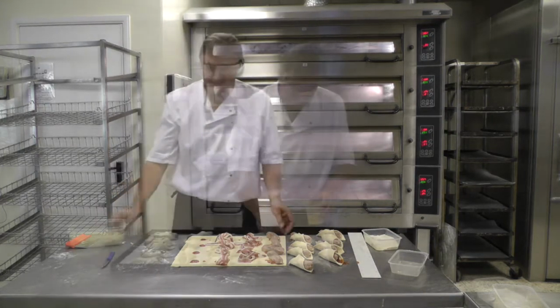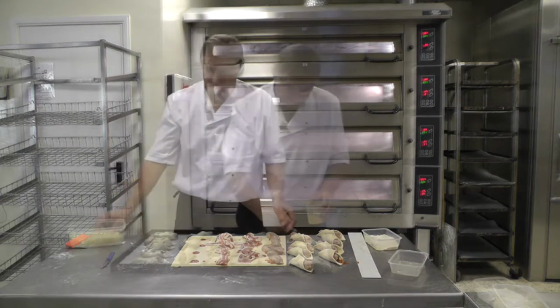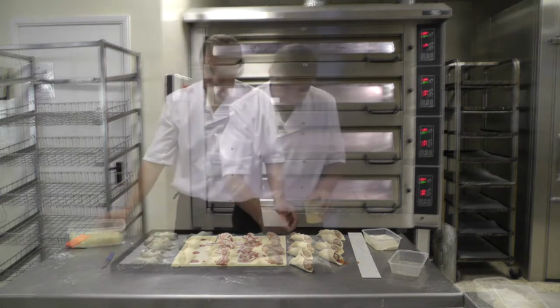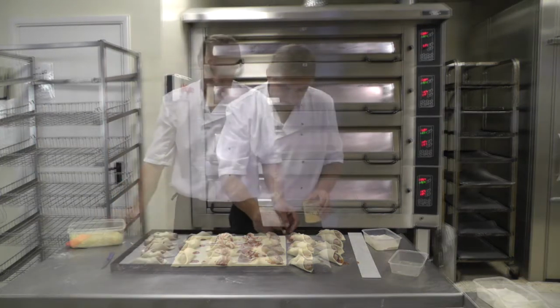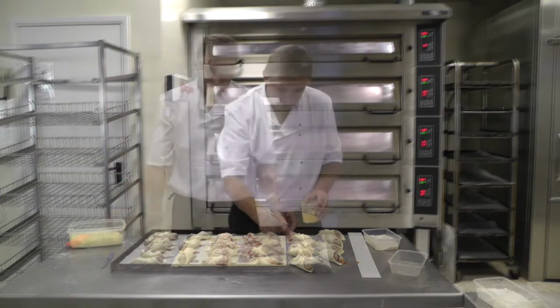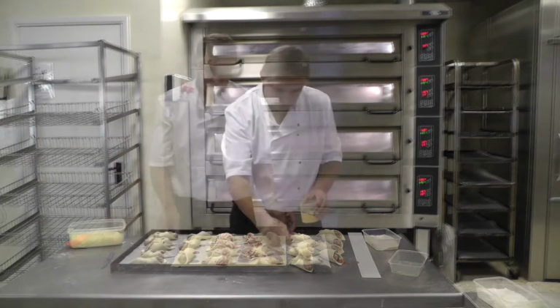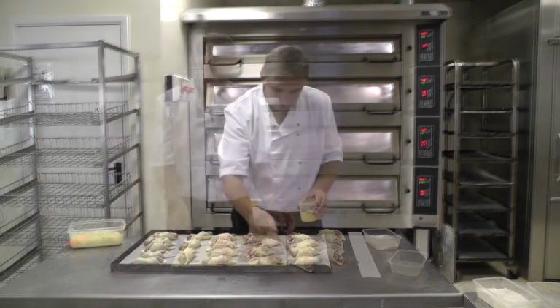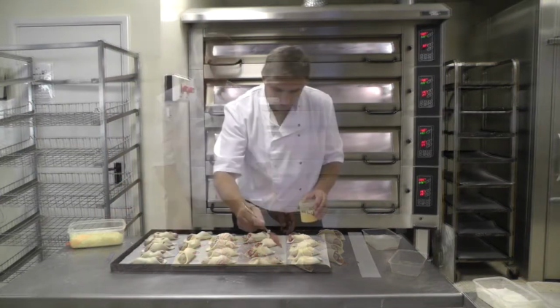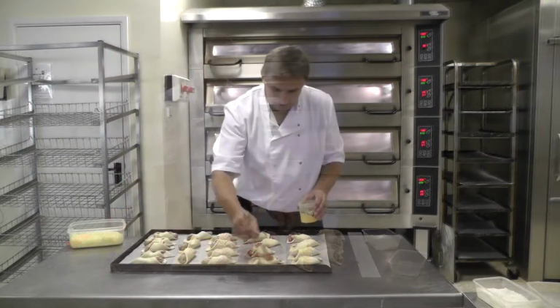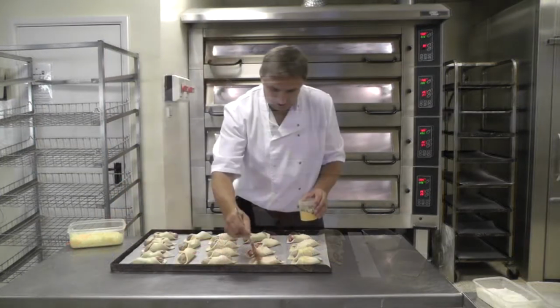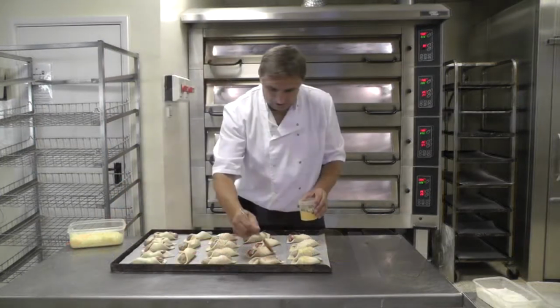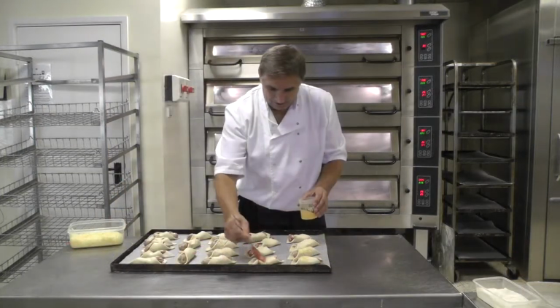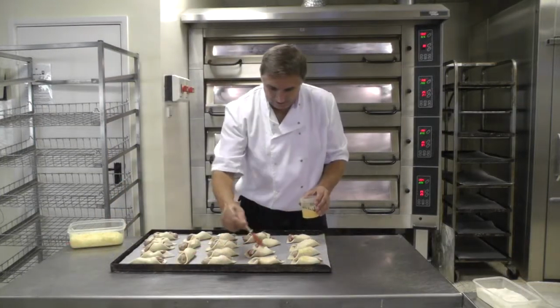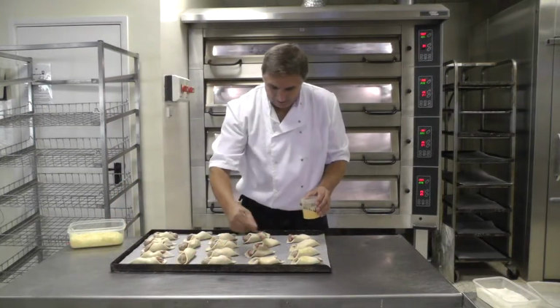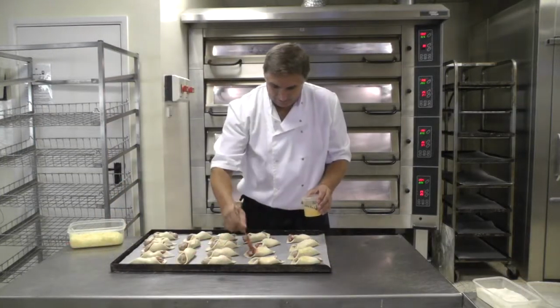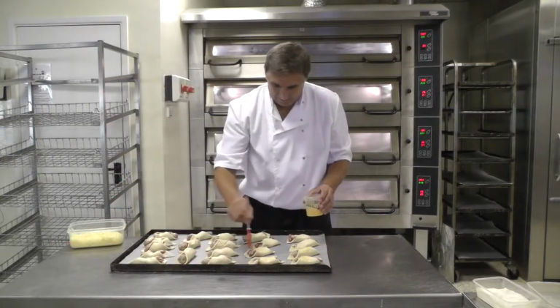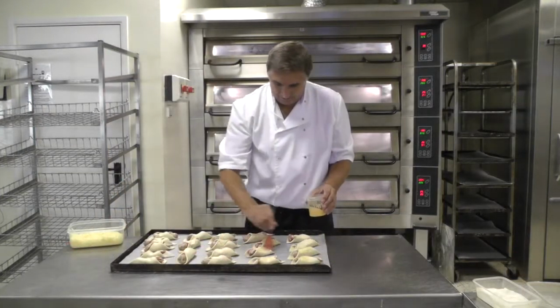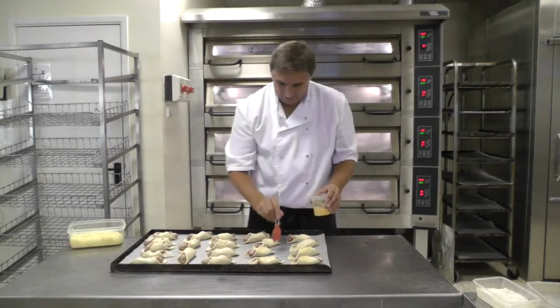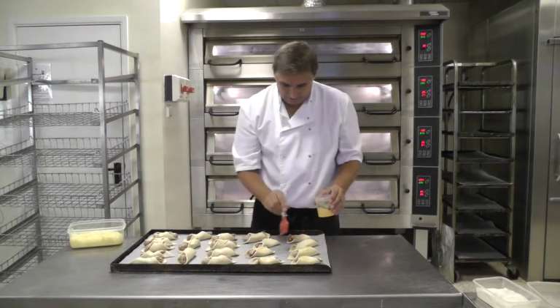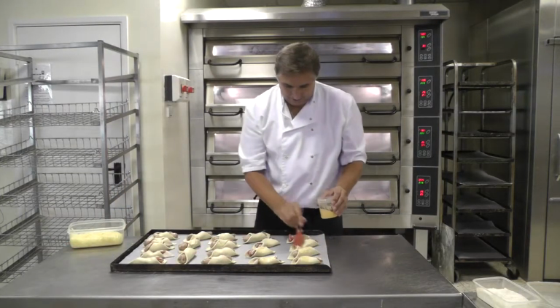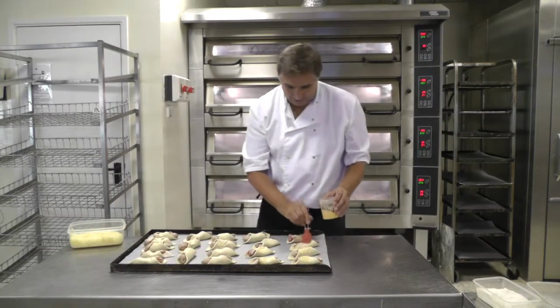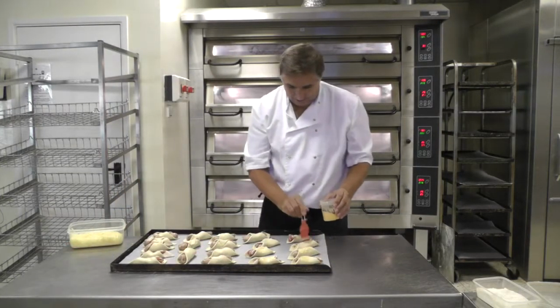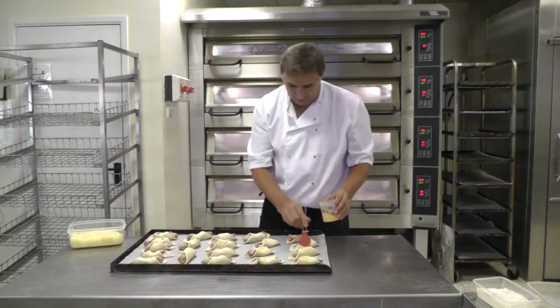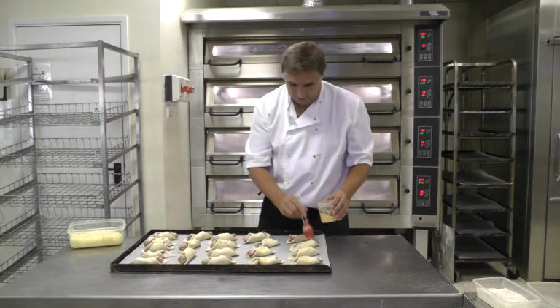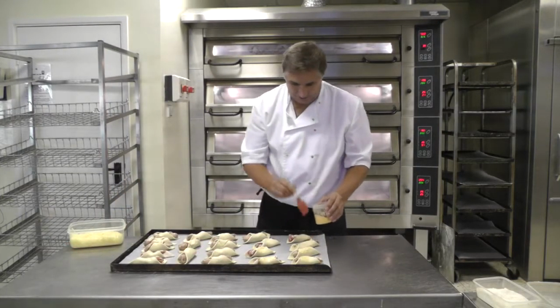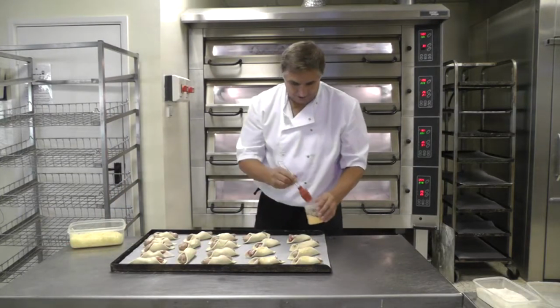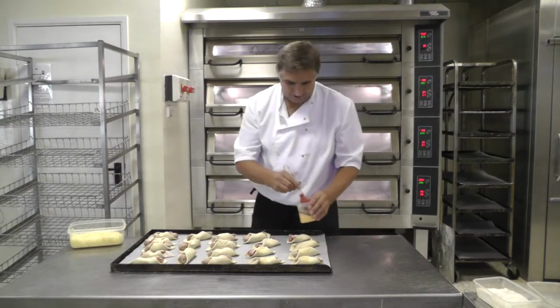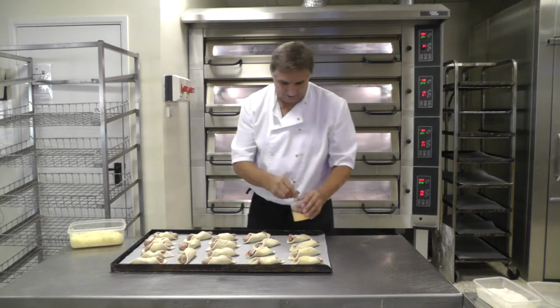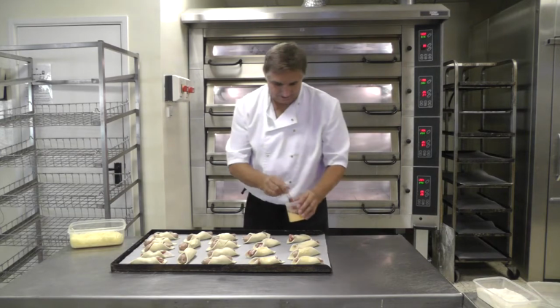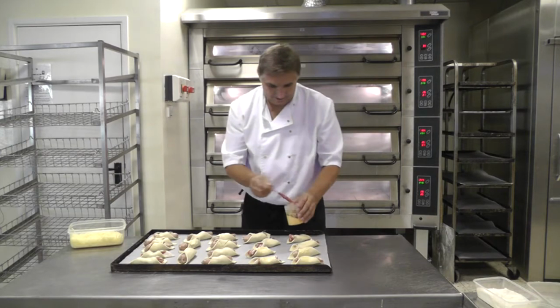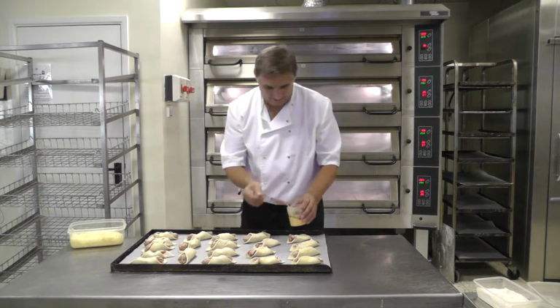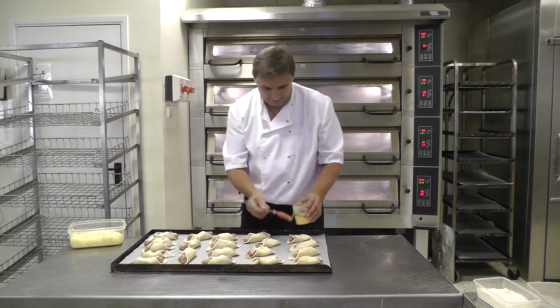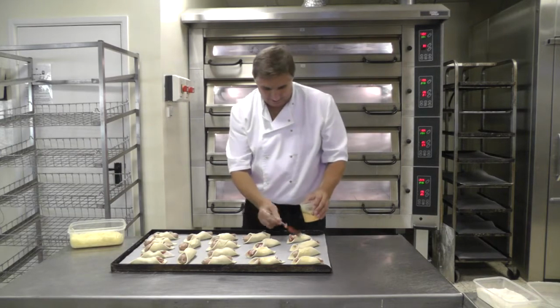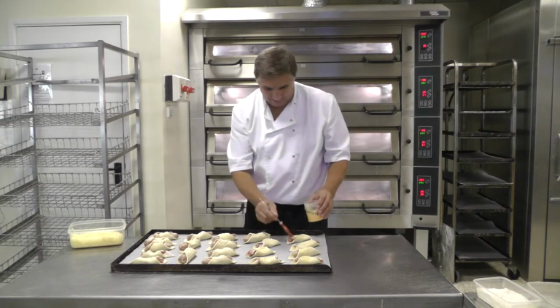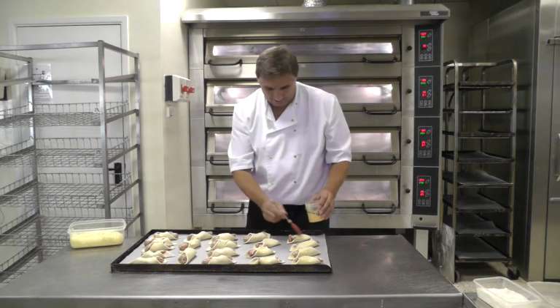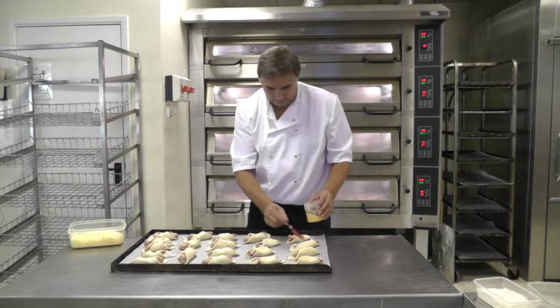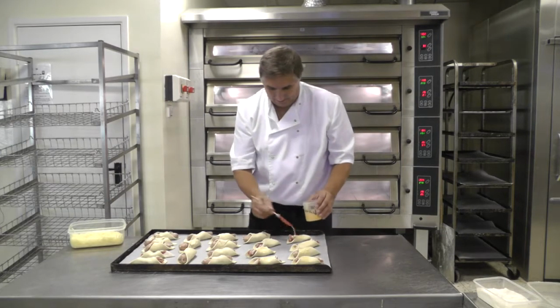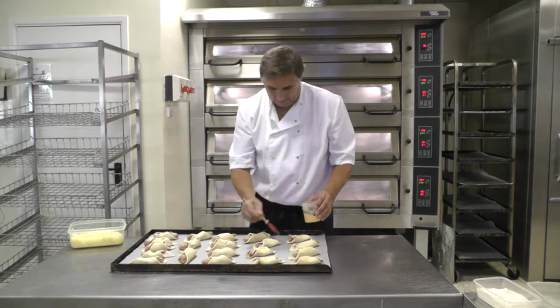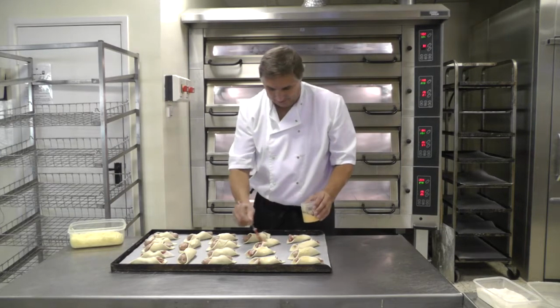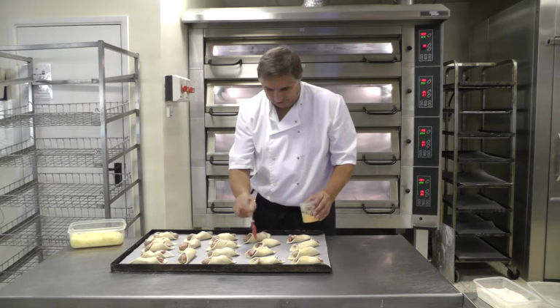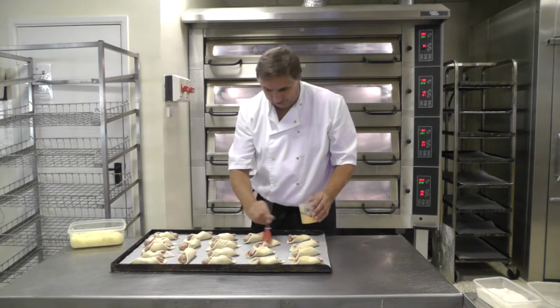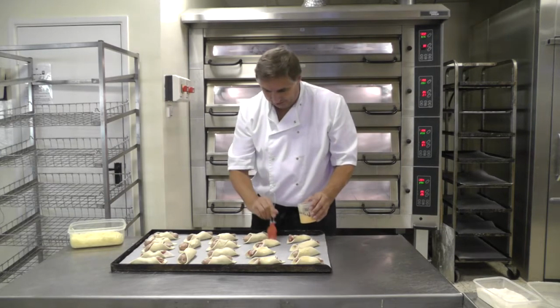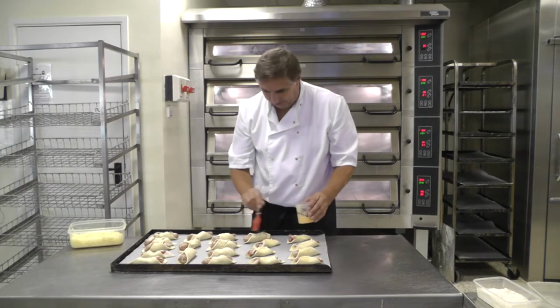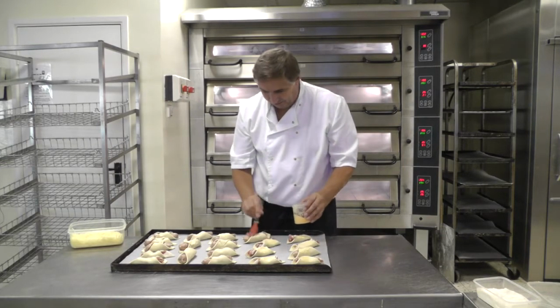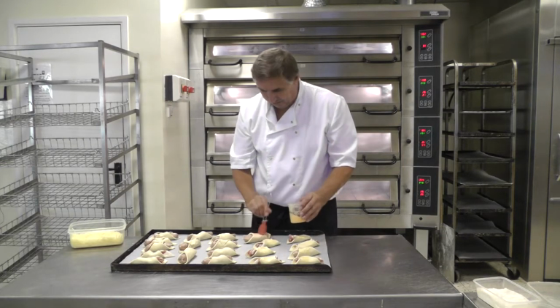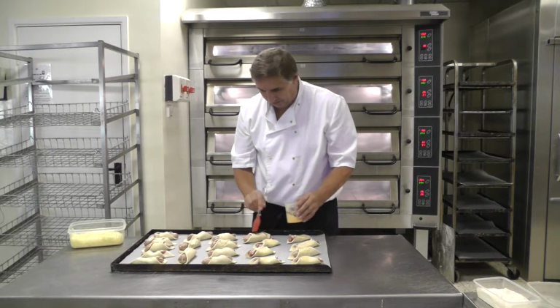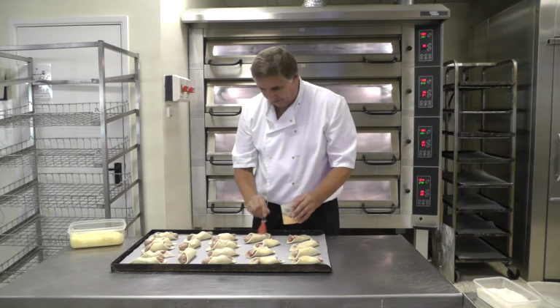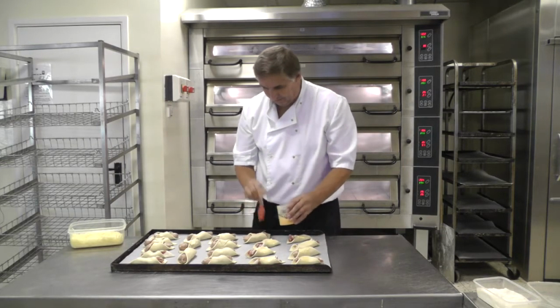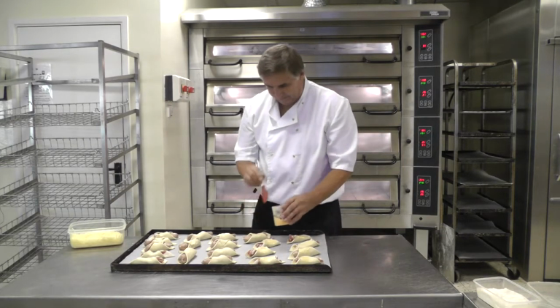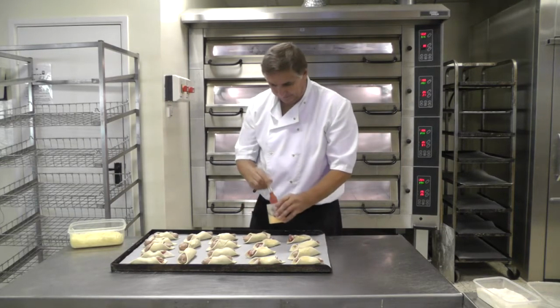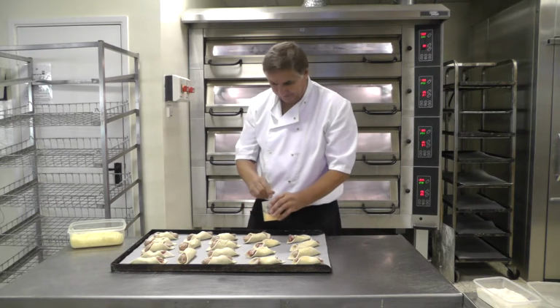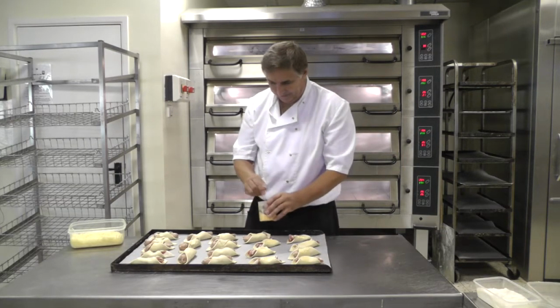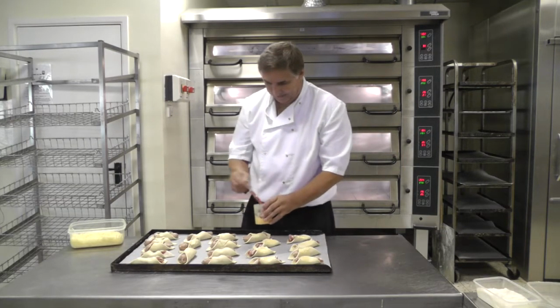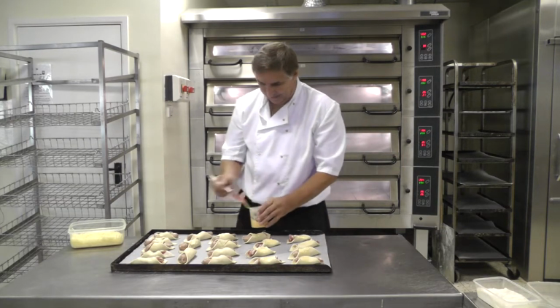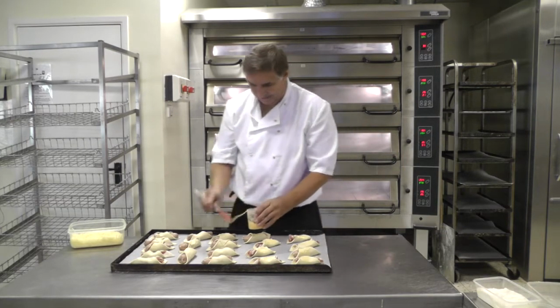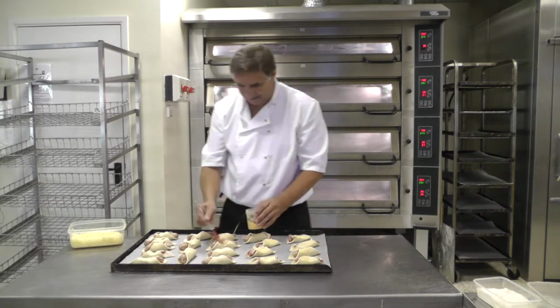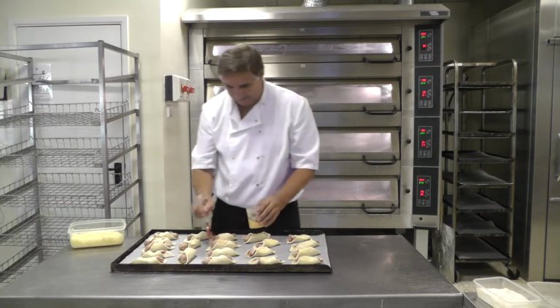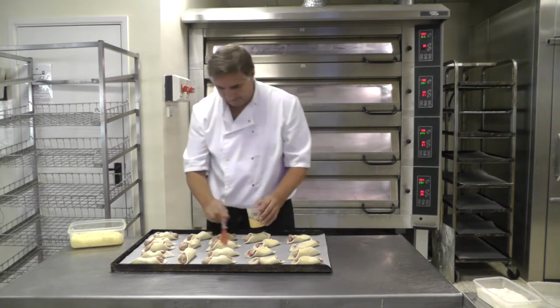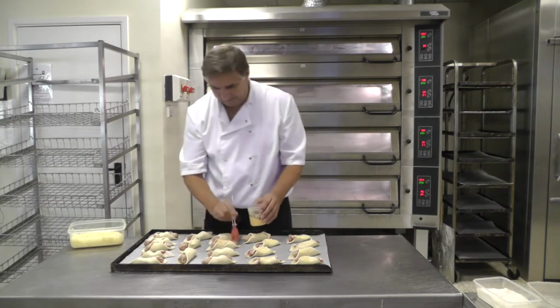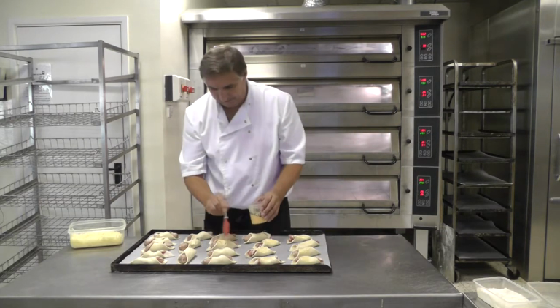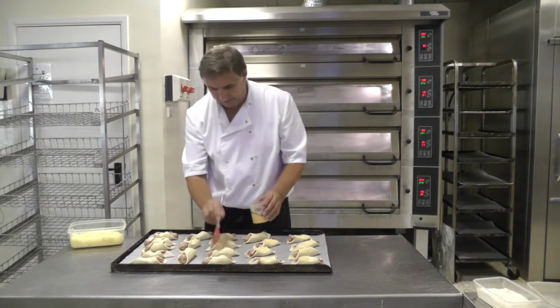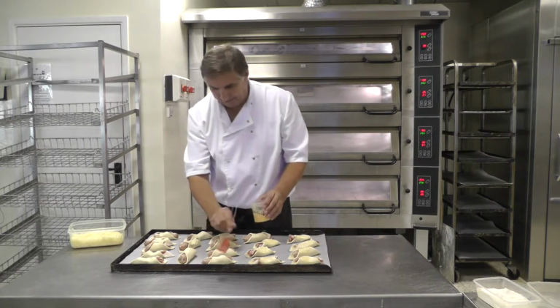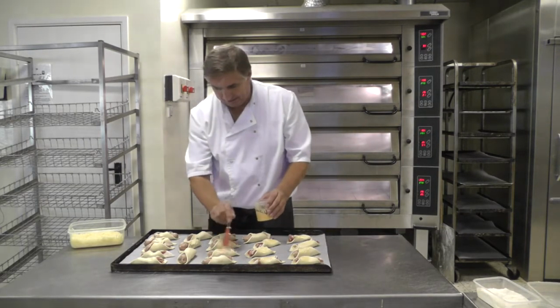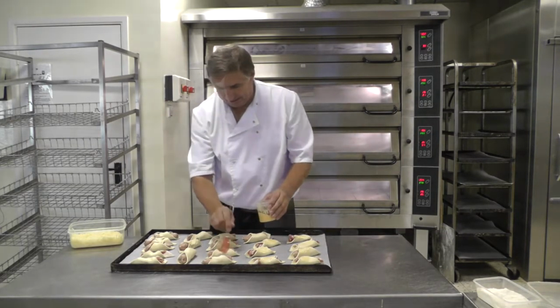Just to finish these off, I'm going to egg wash them, put some cheese on the top, and then into the baking.